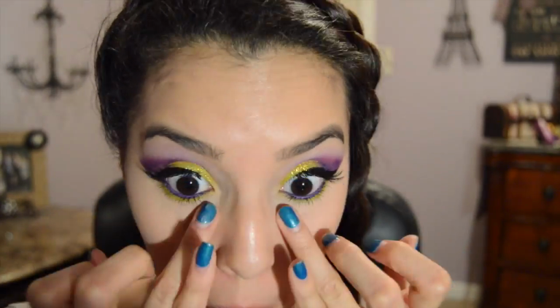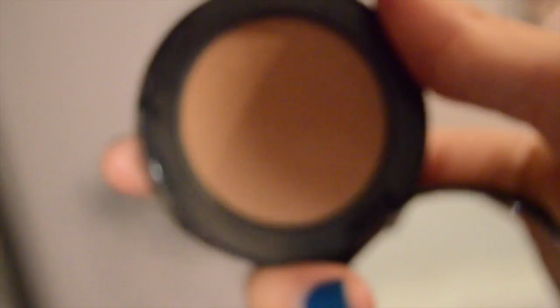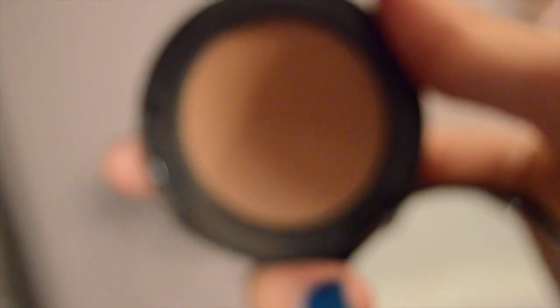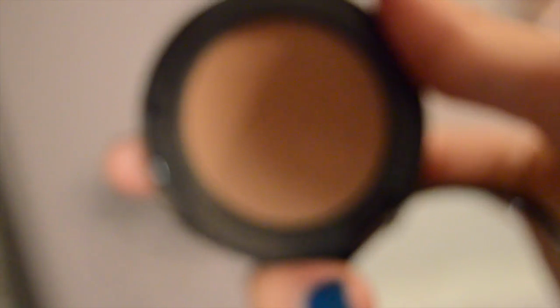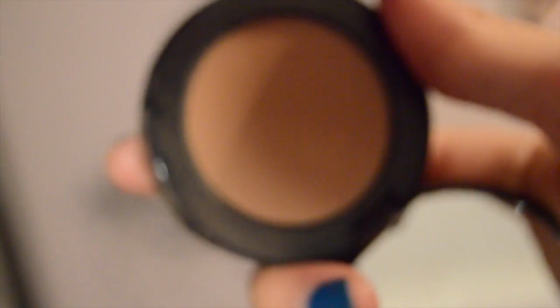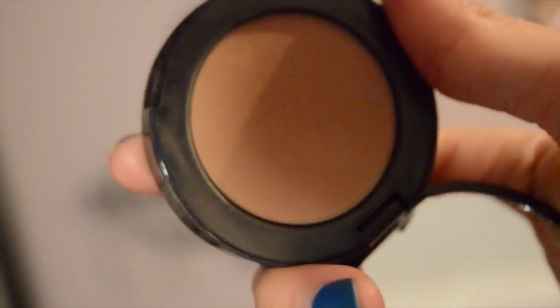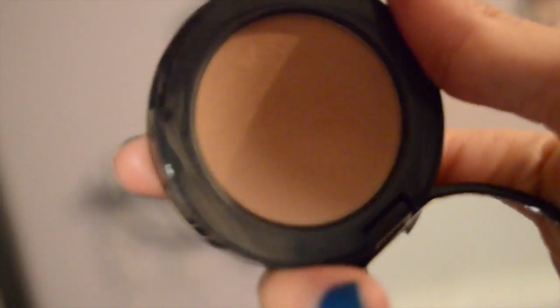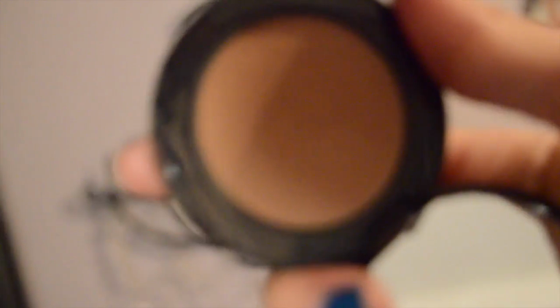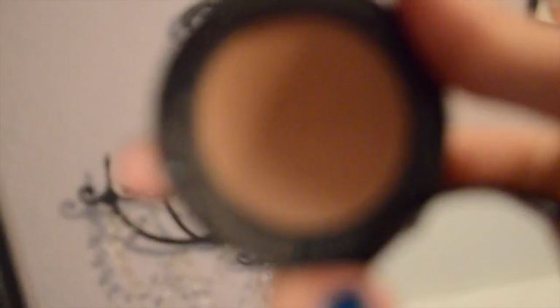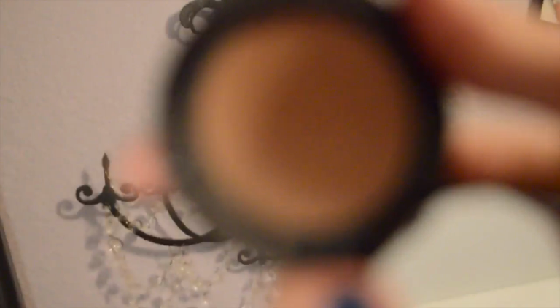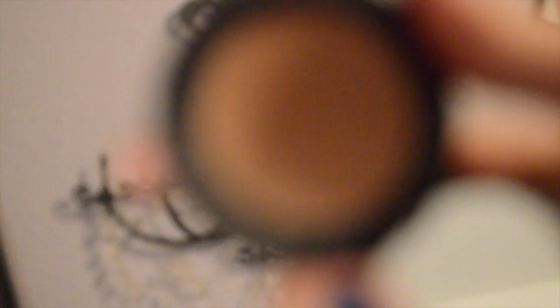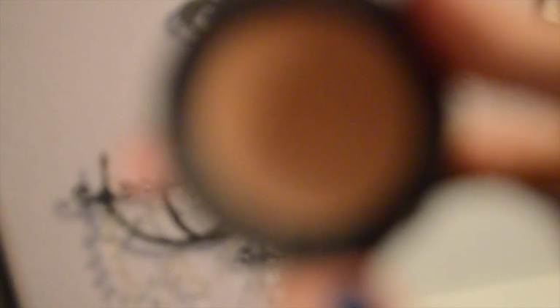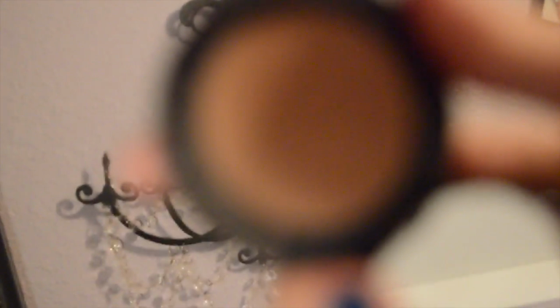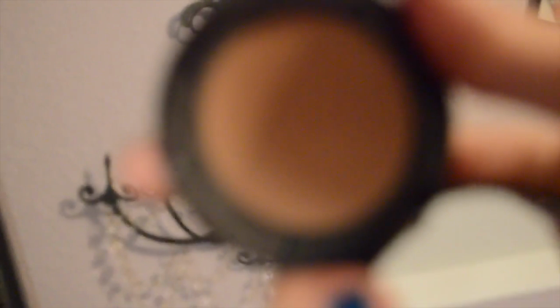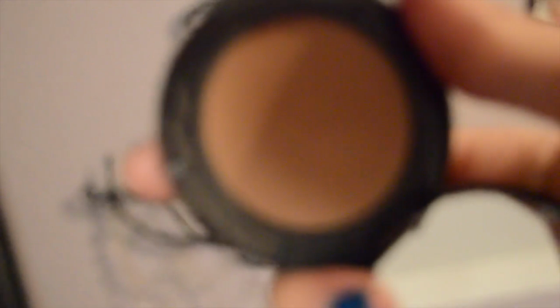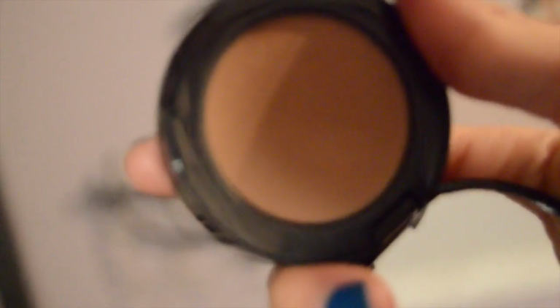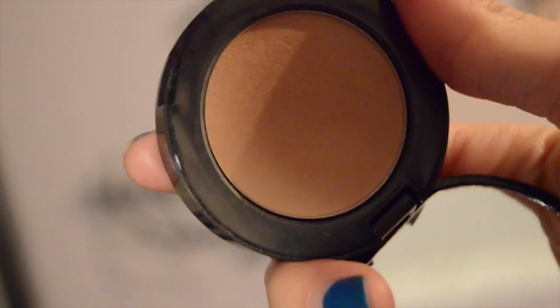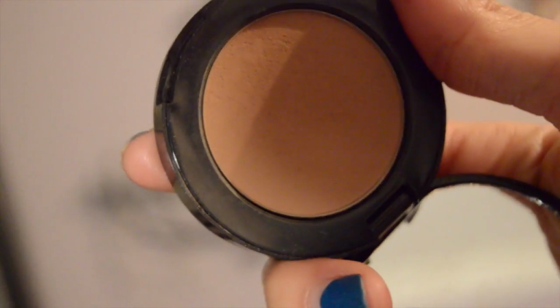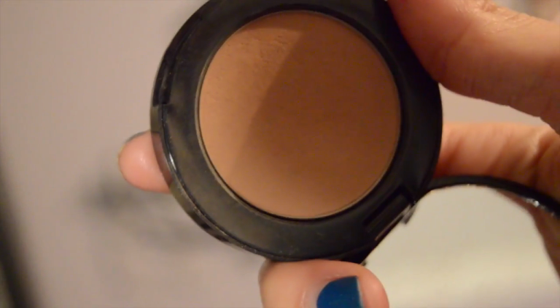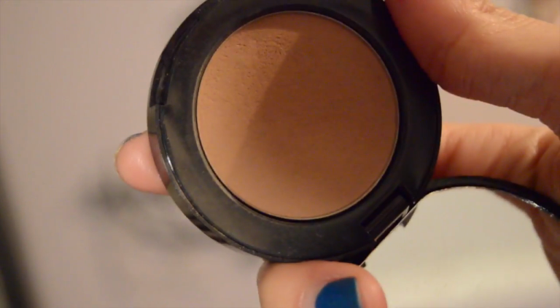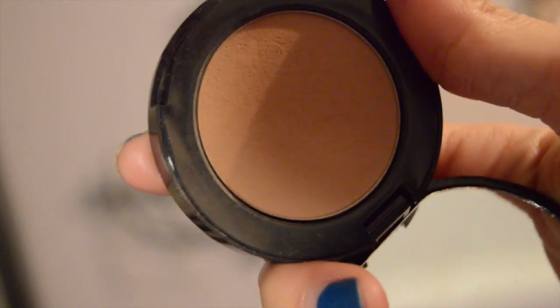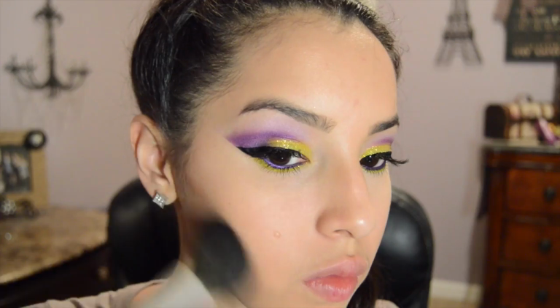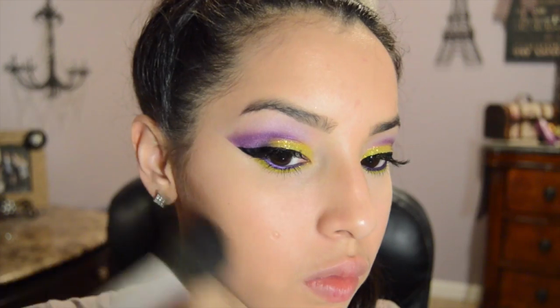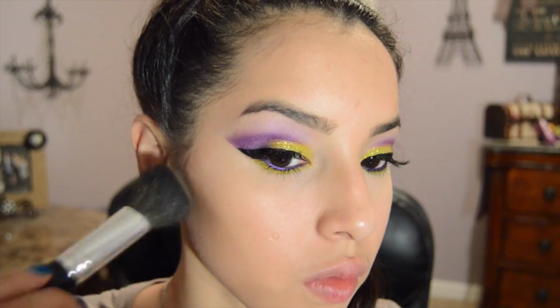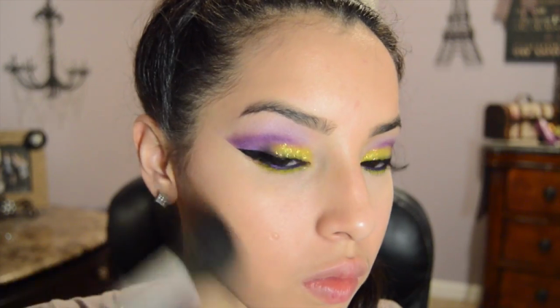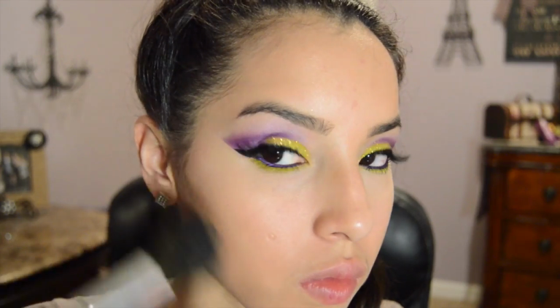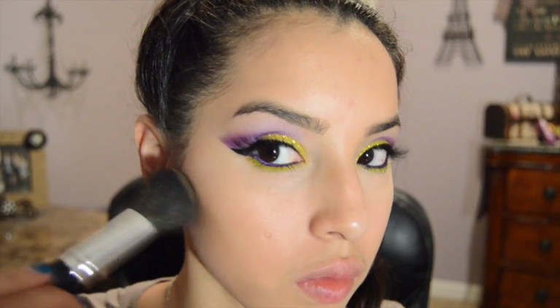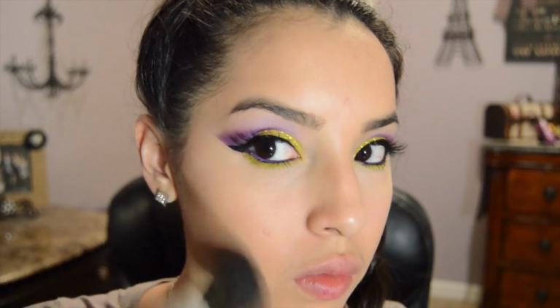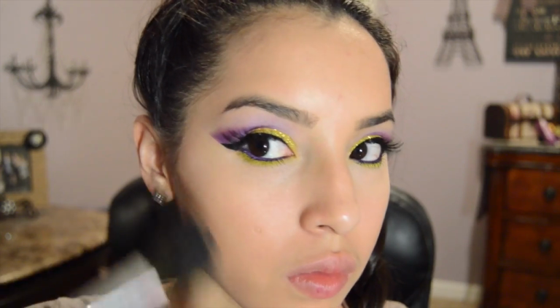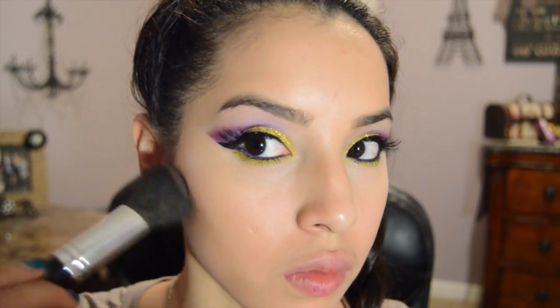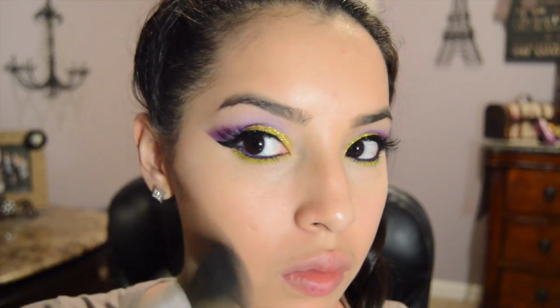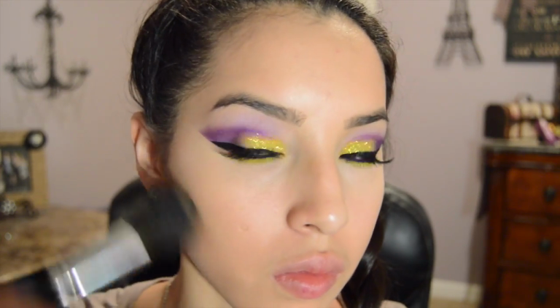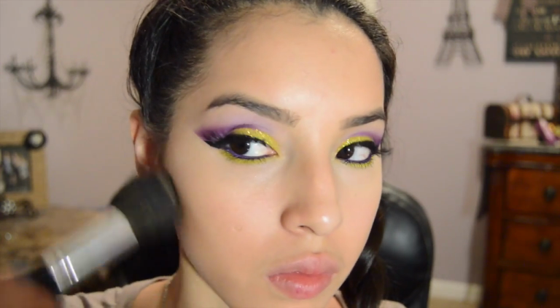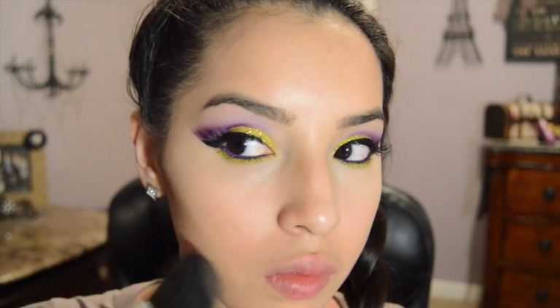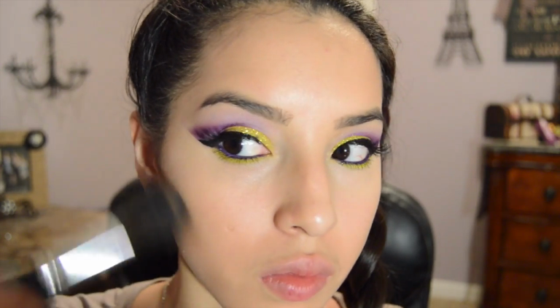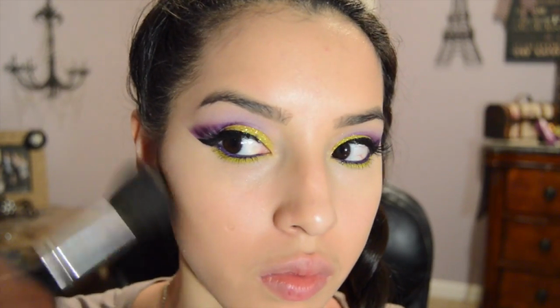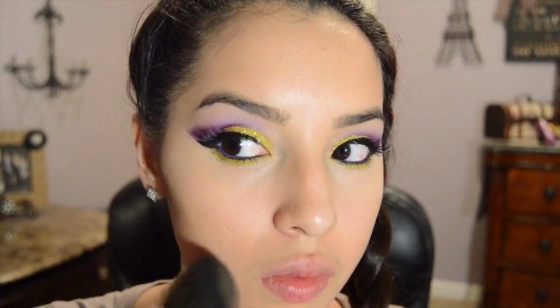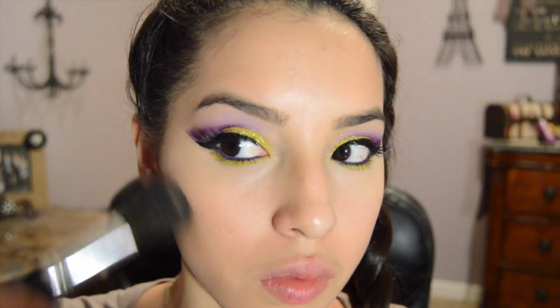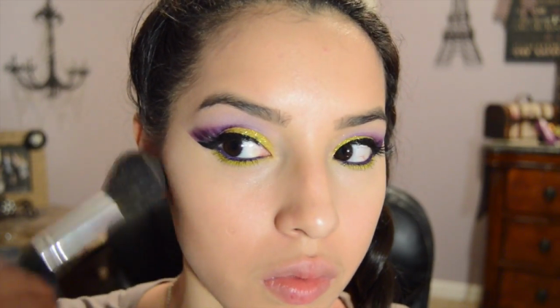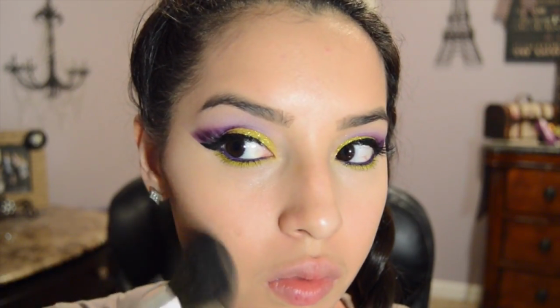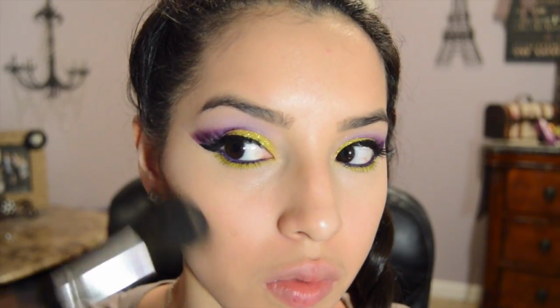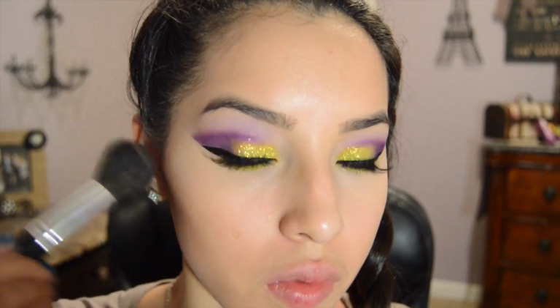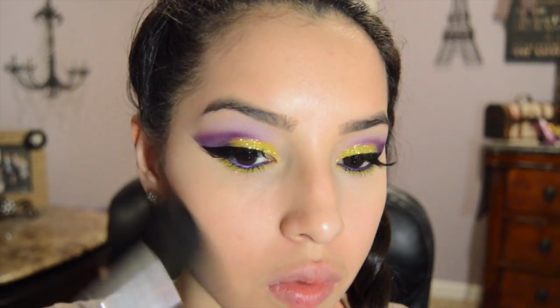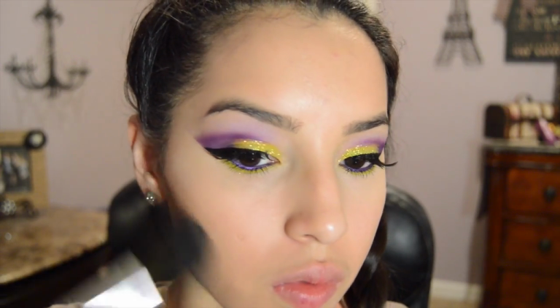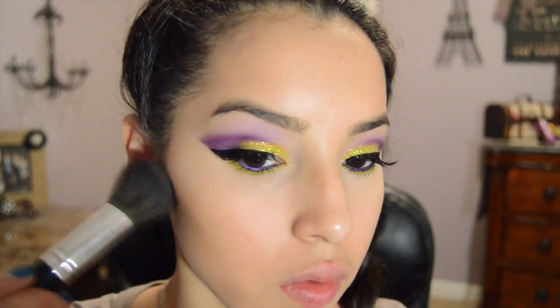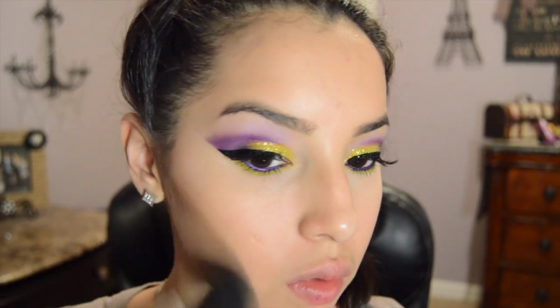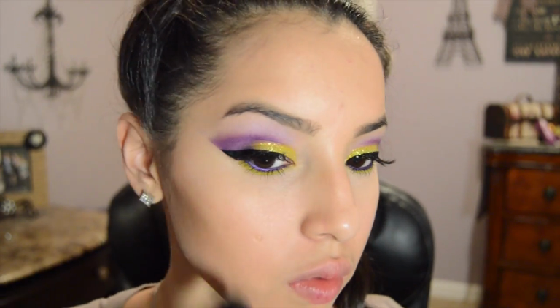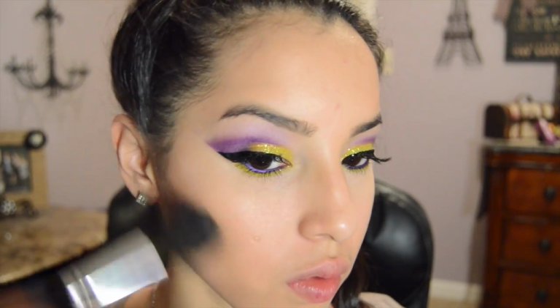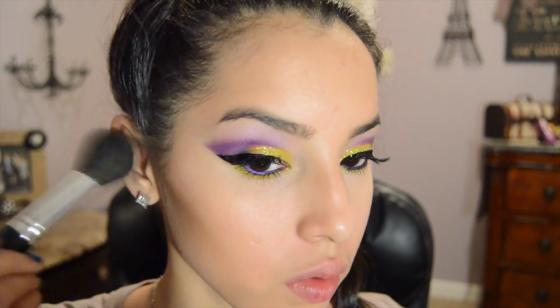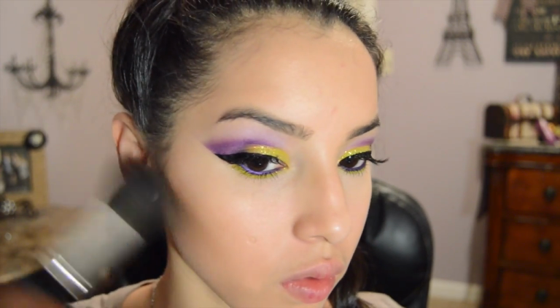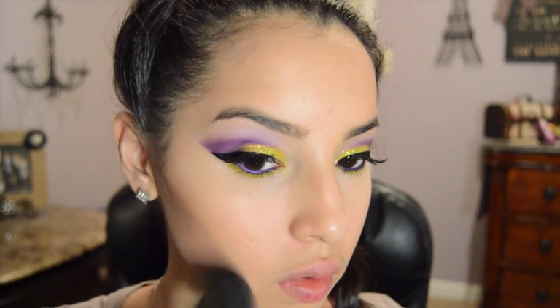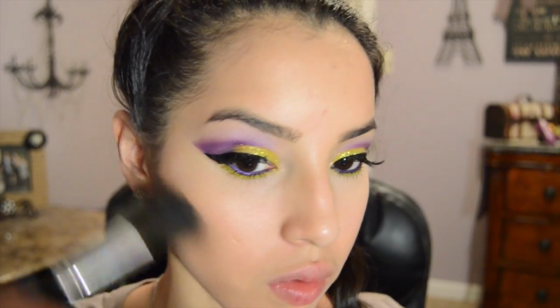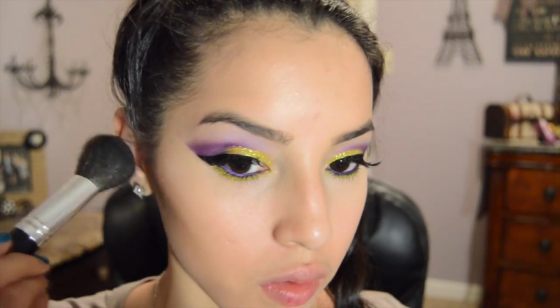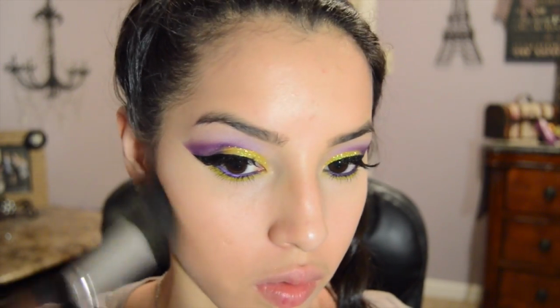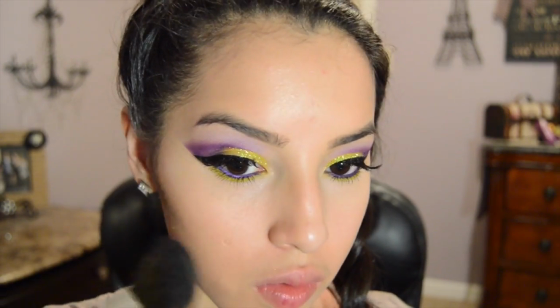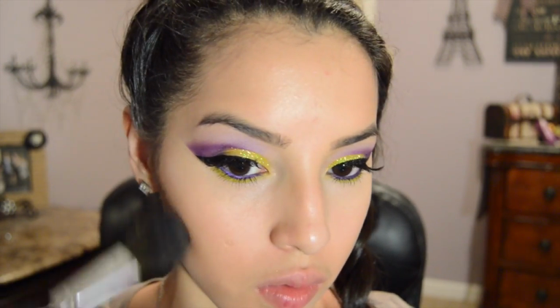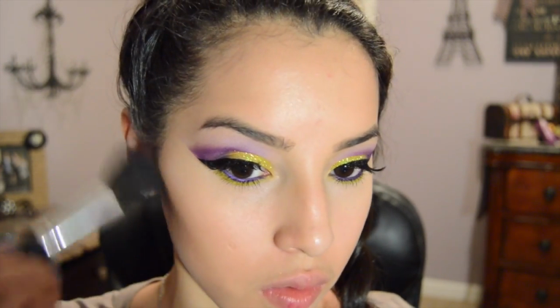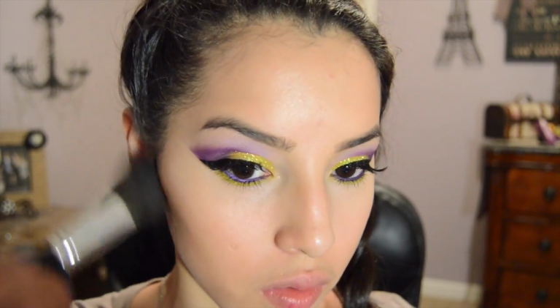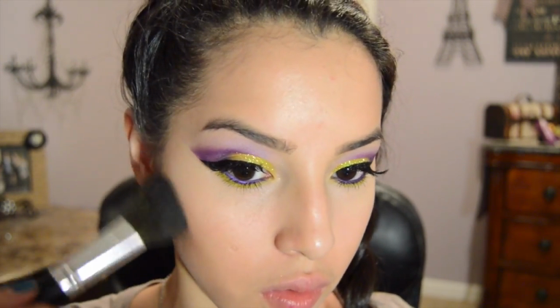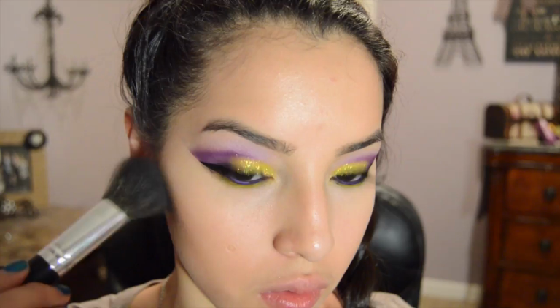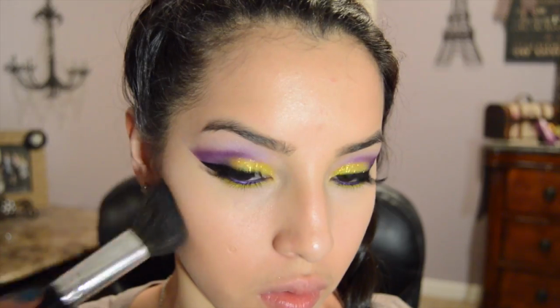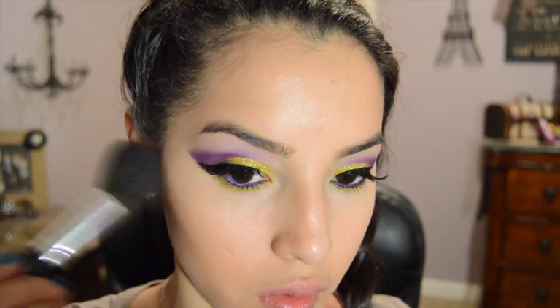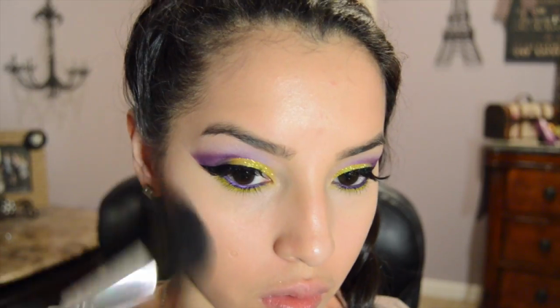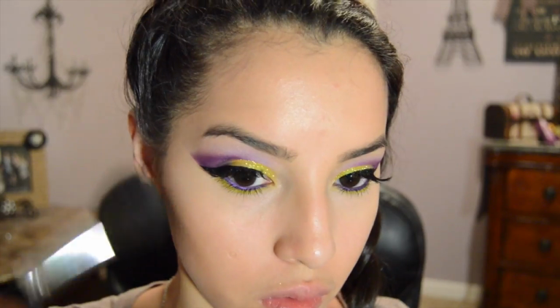With my favorite bronzer, I'm bronzing my face a bit. / Con mi bronceador favorito, broncearé mi cara un poco.